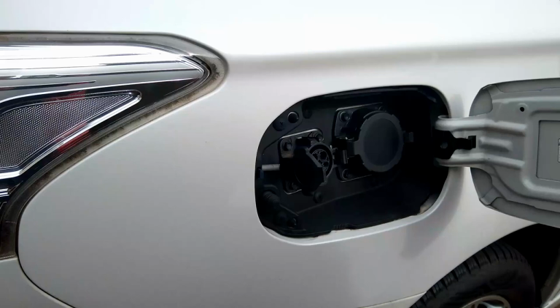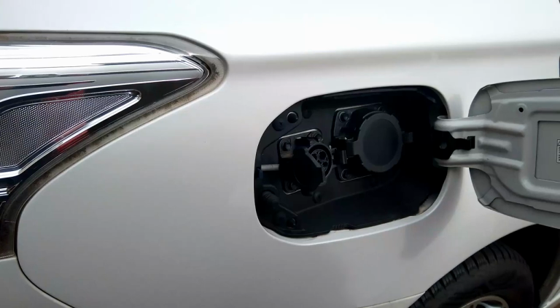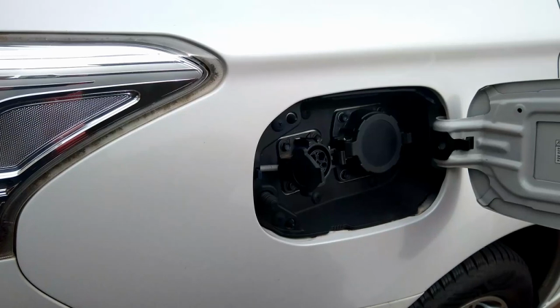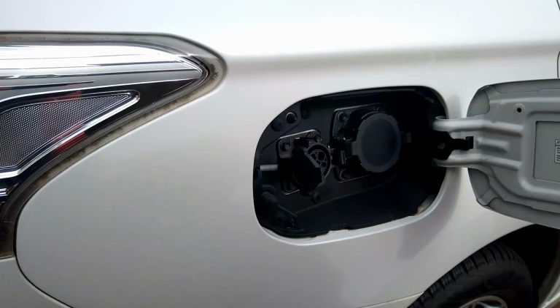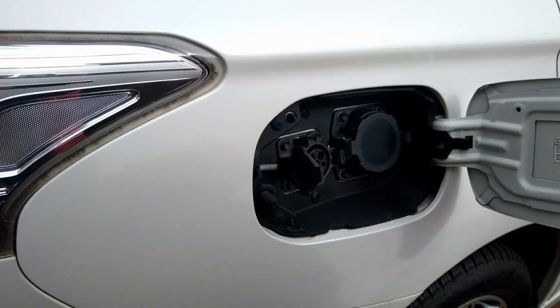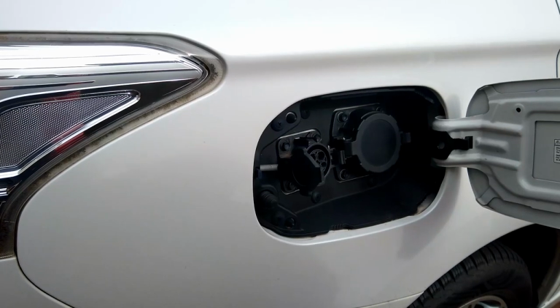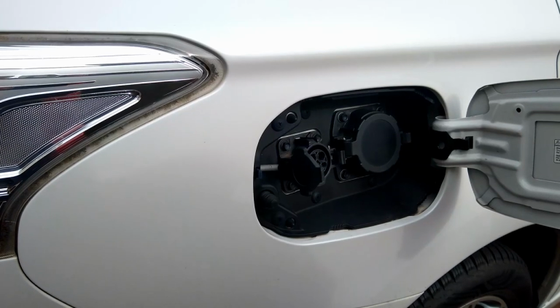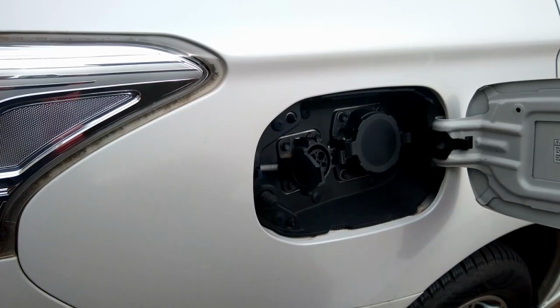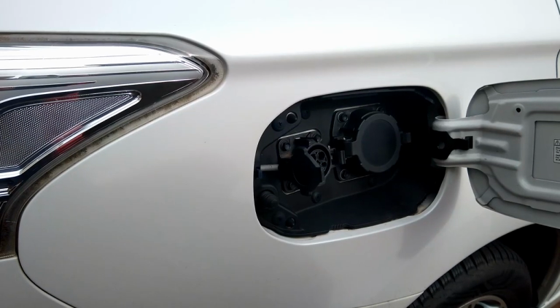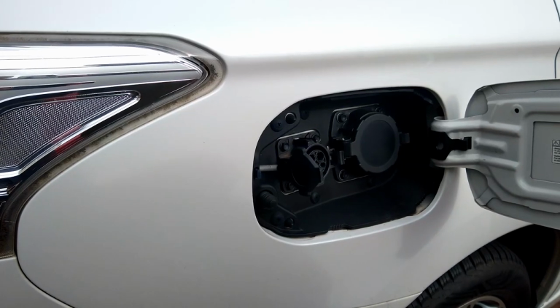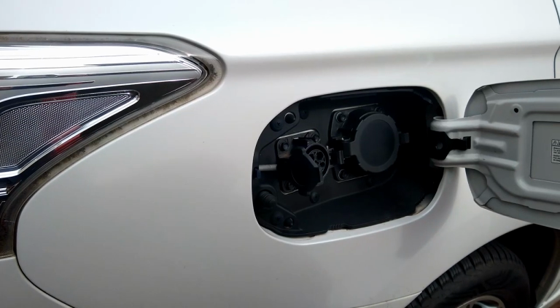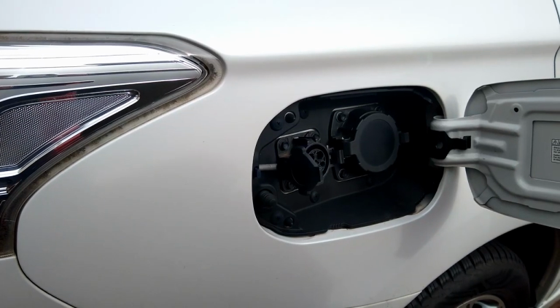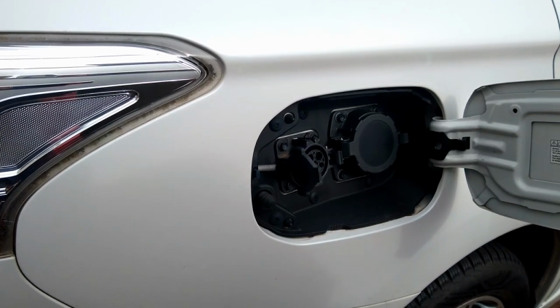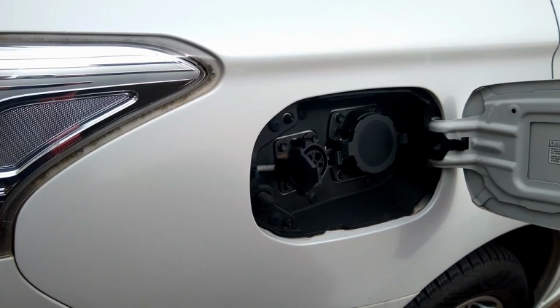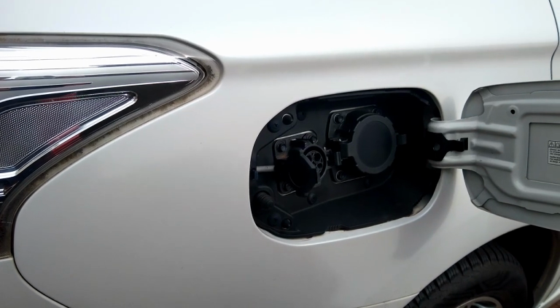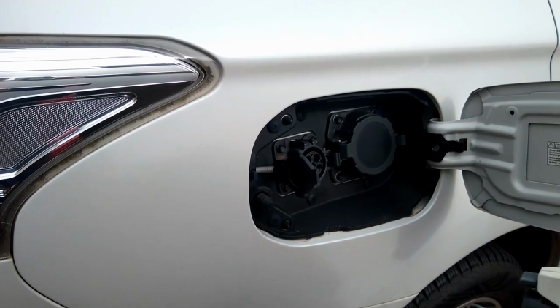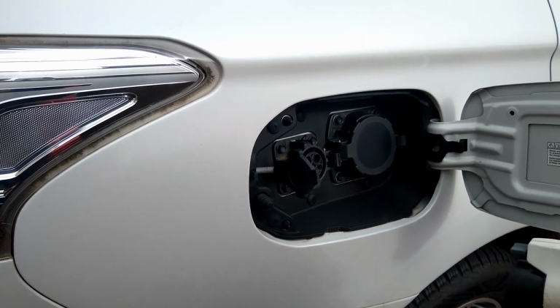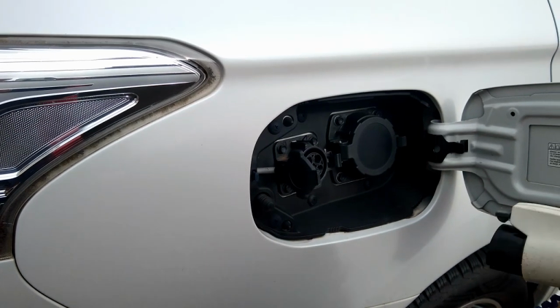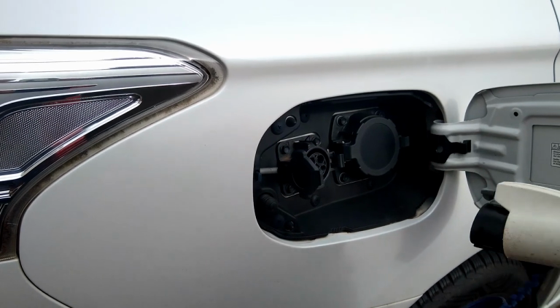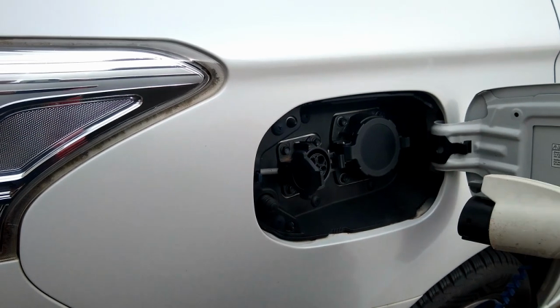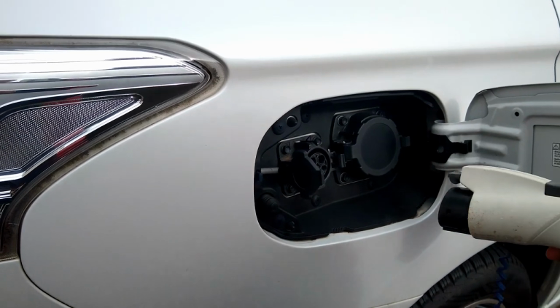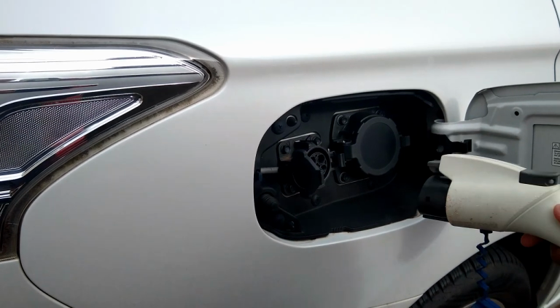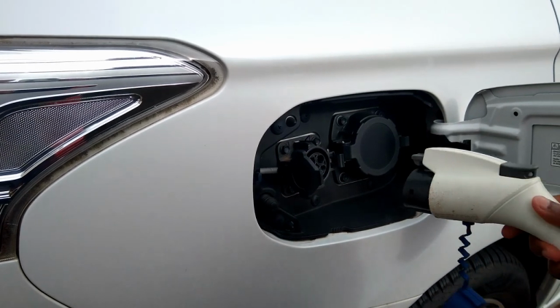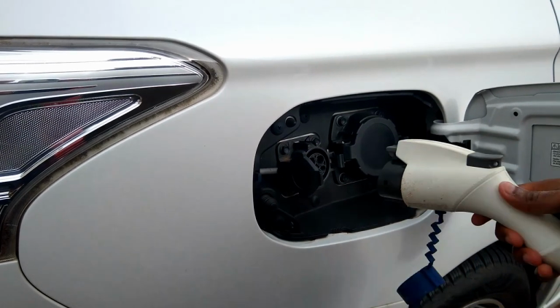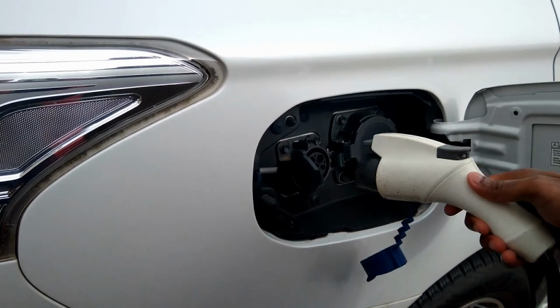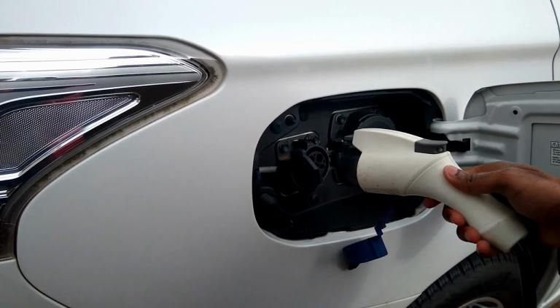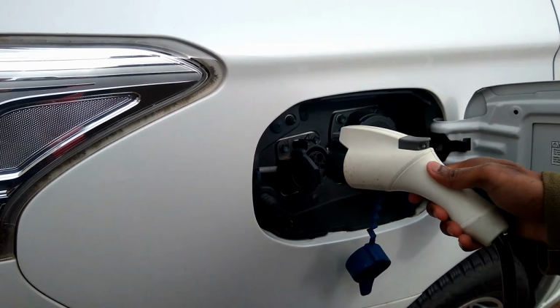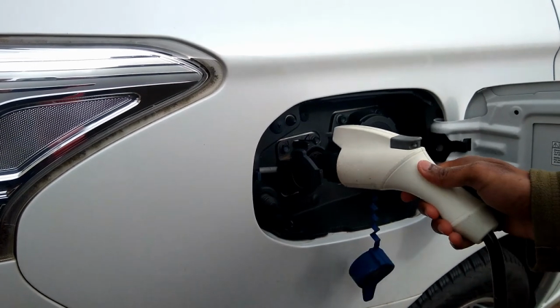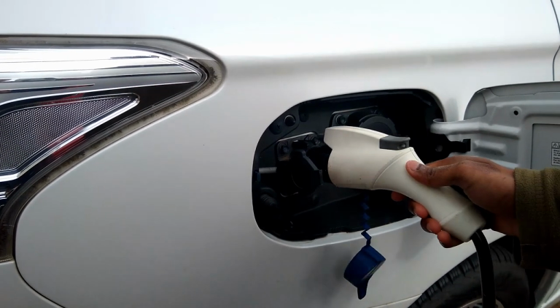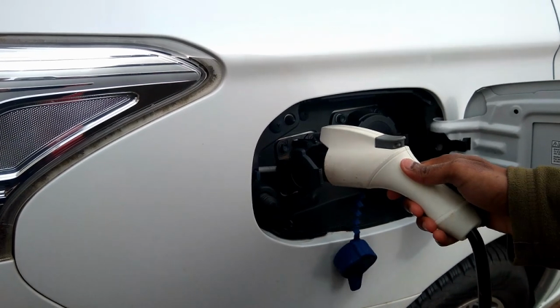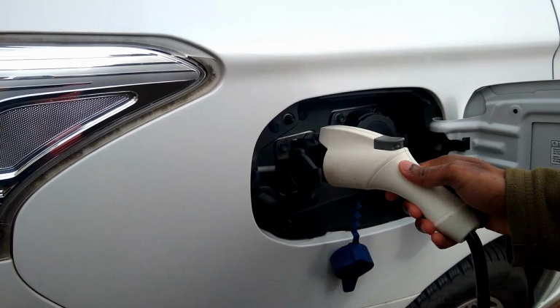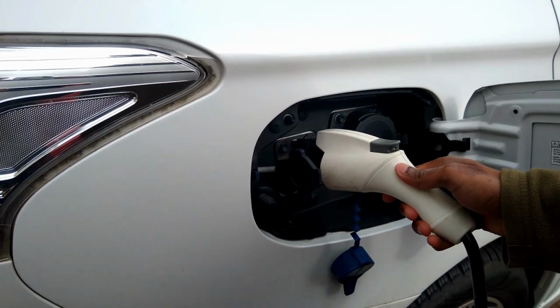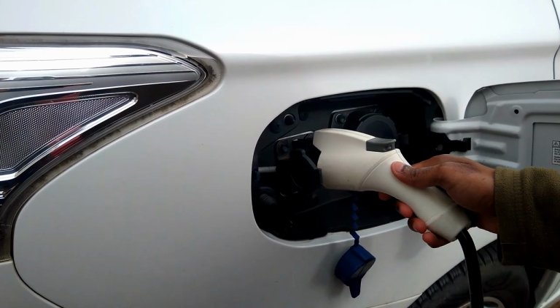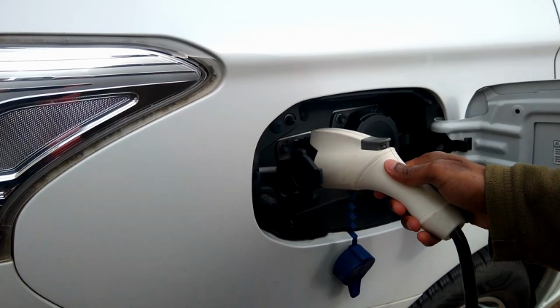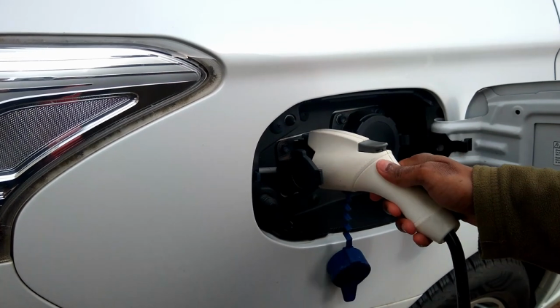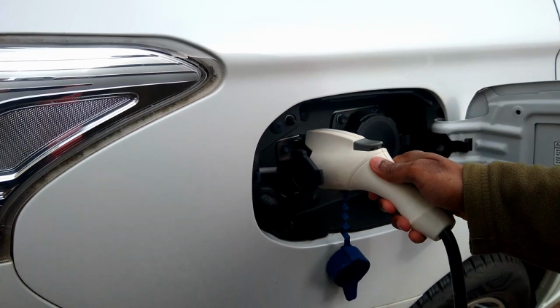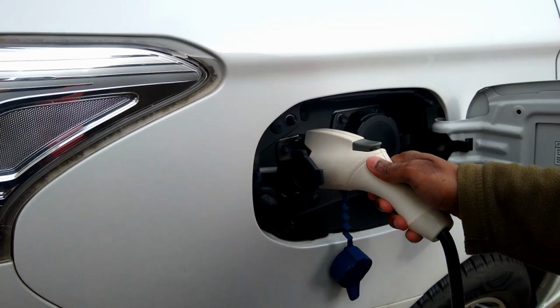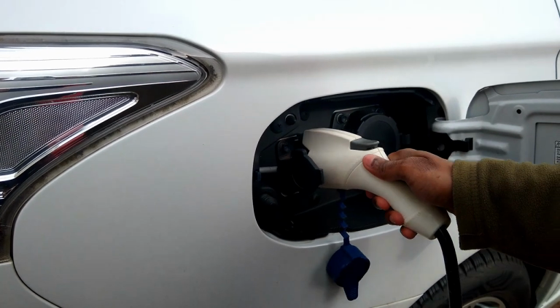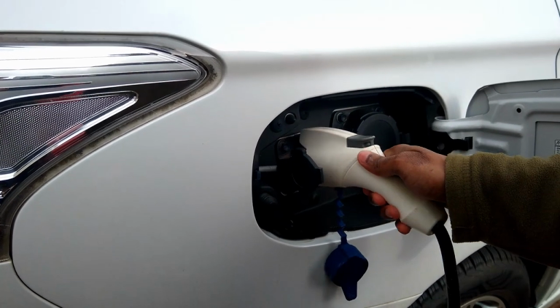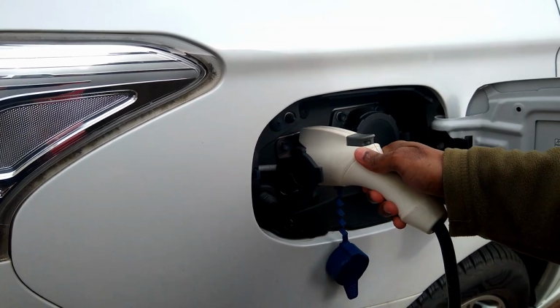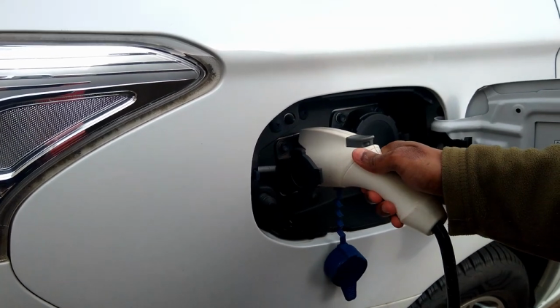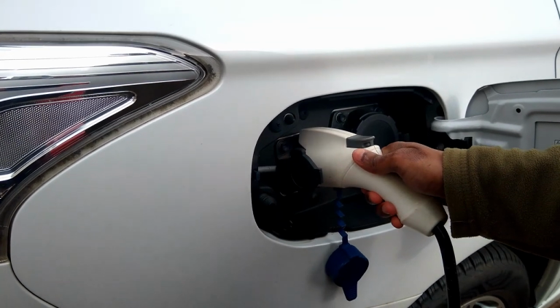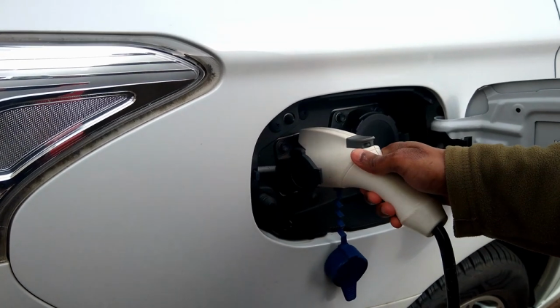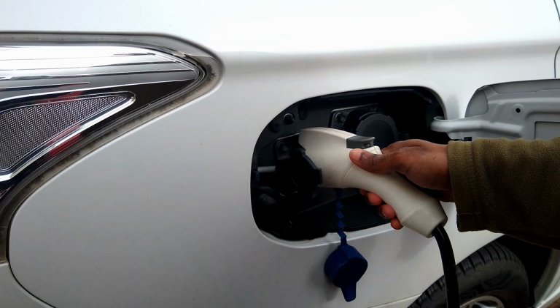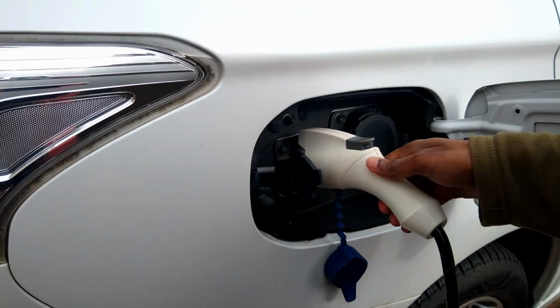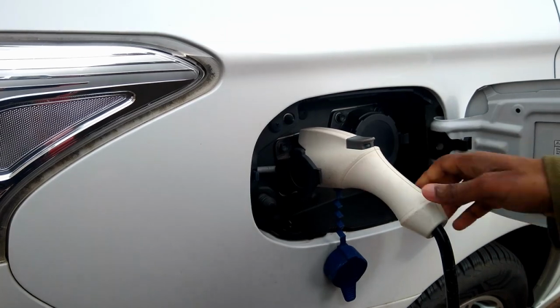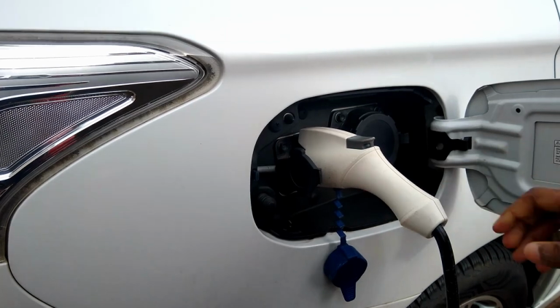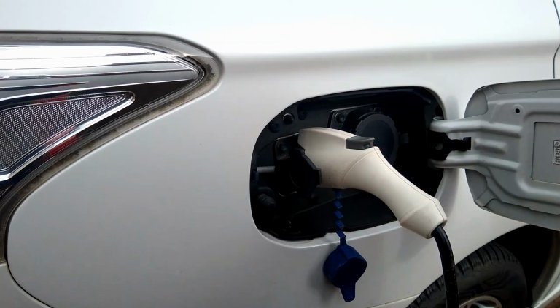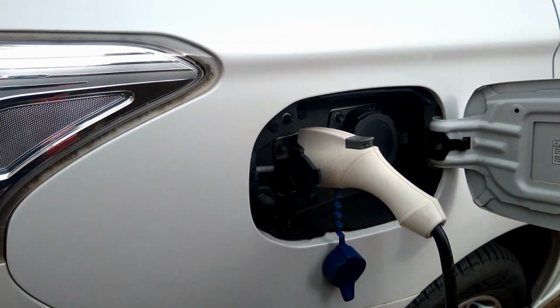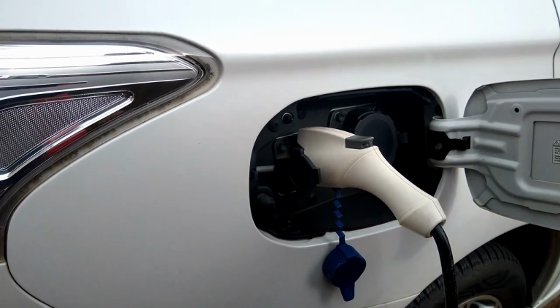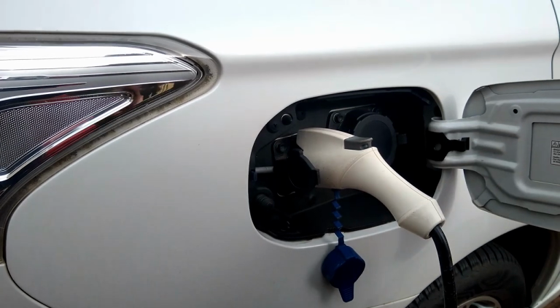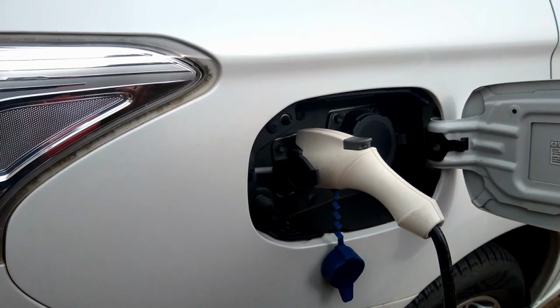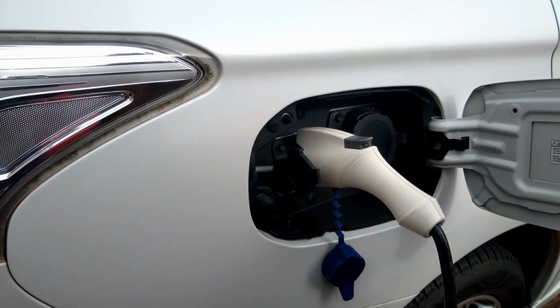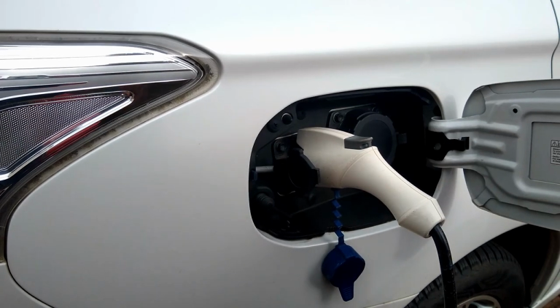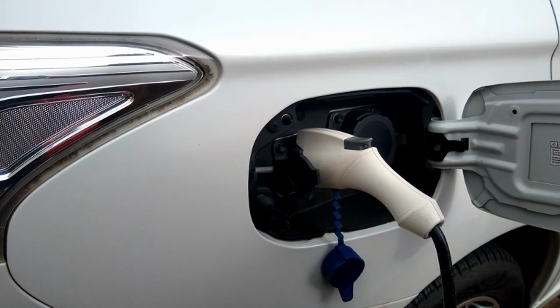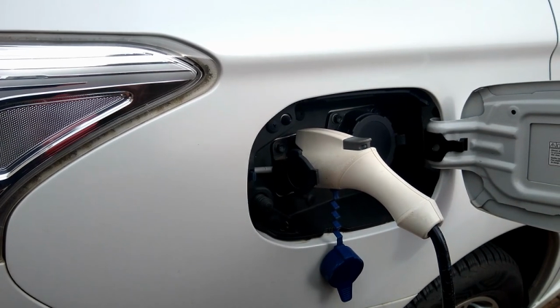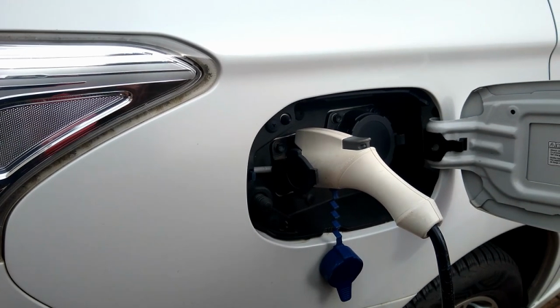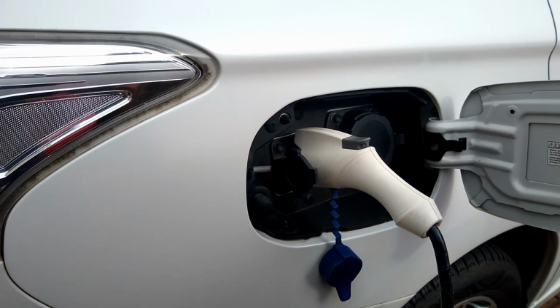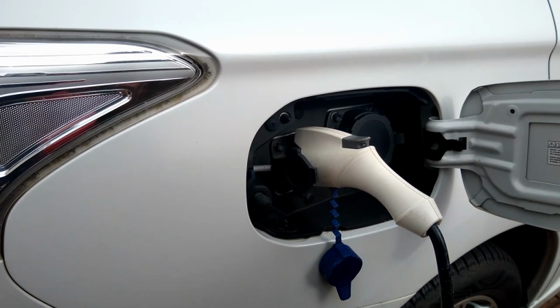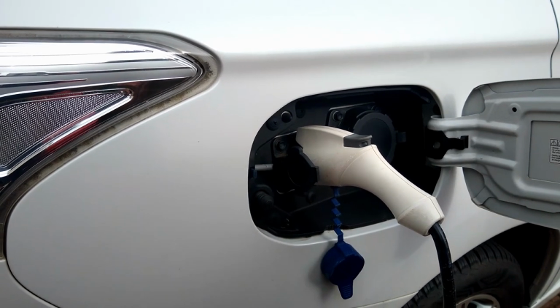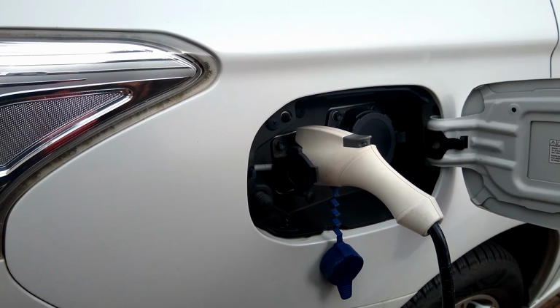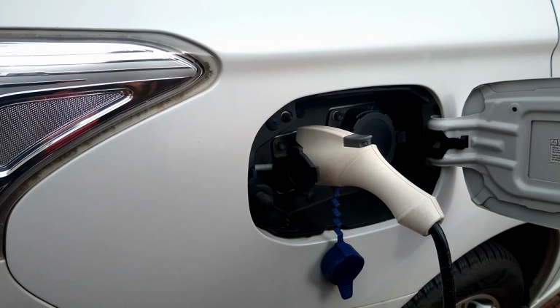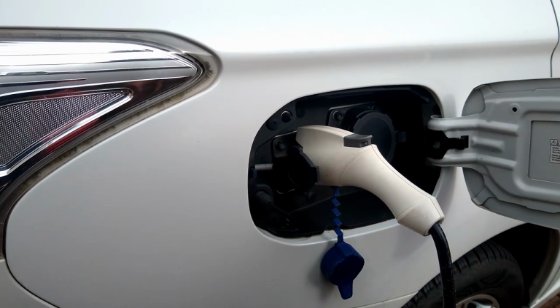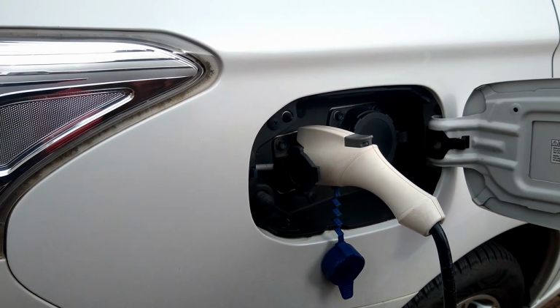In this short video, I'm going to show you five different ways of easily keeping your electric vehicle charging cable secure. Let's check it out.